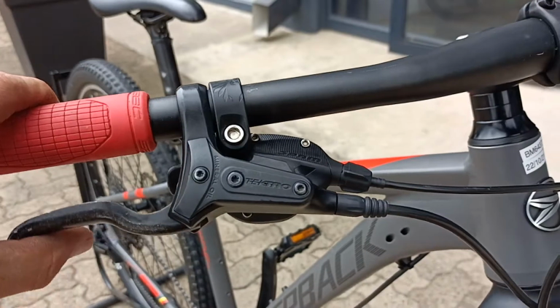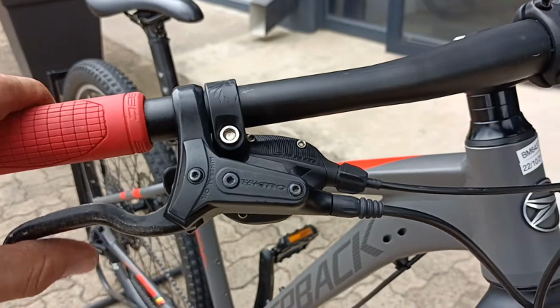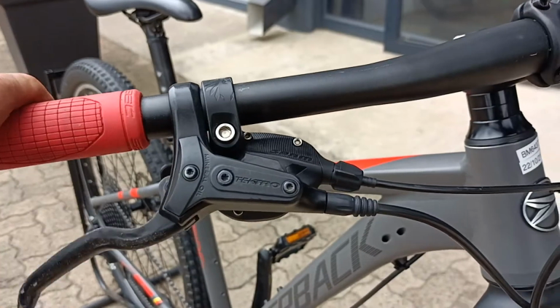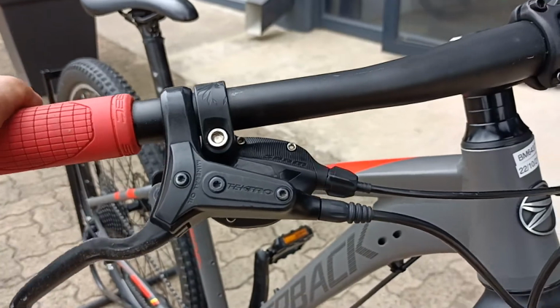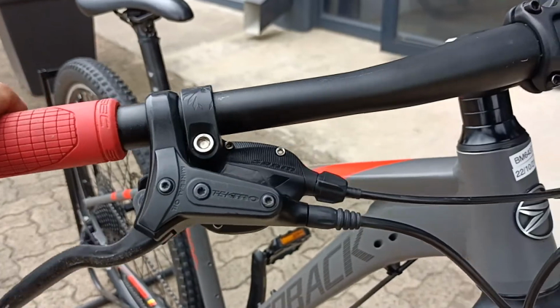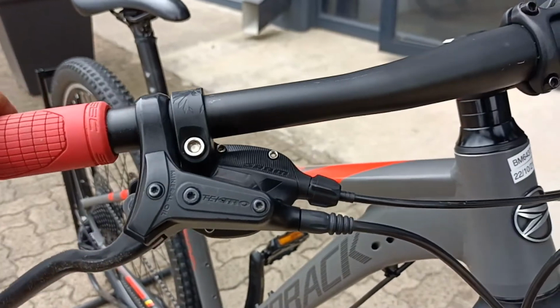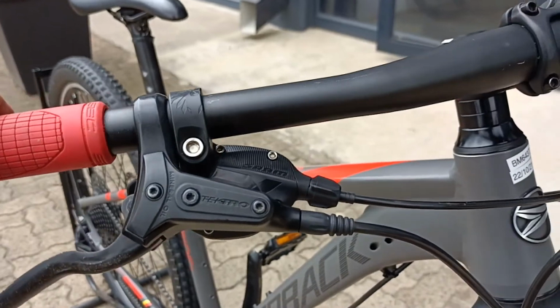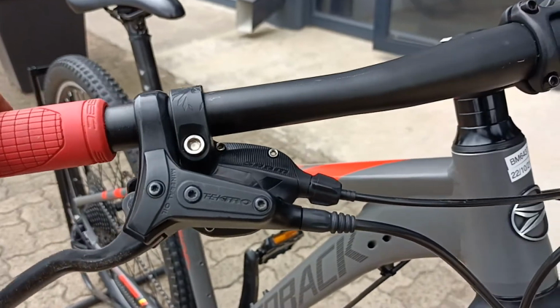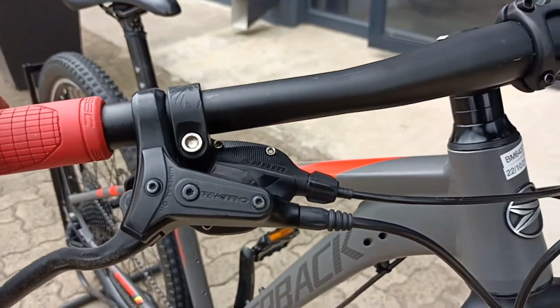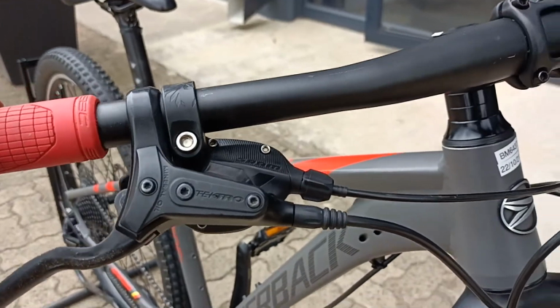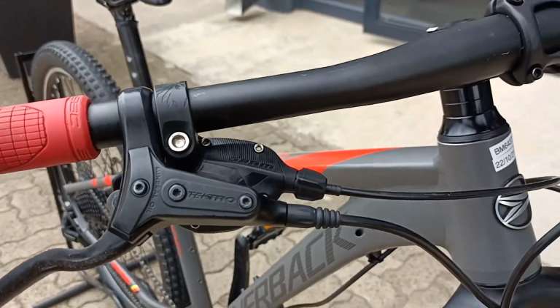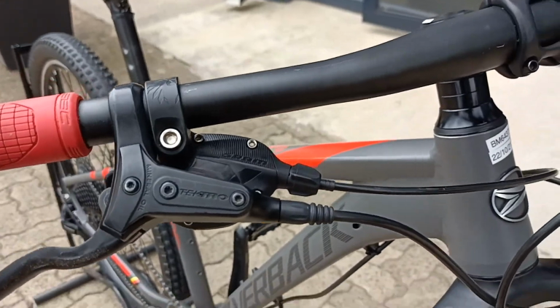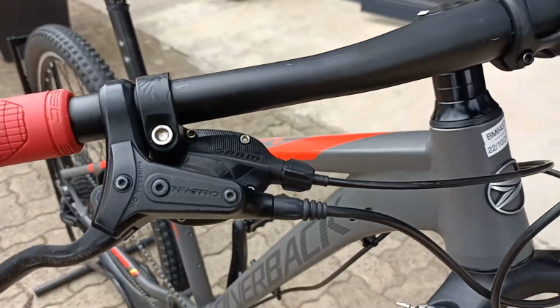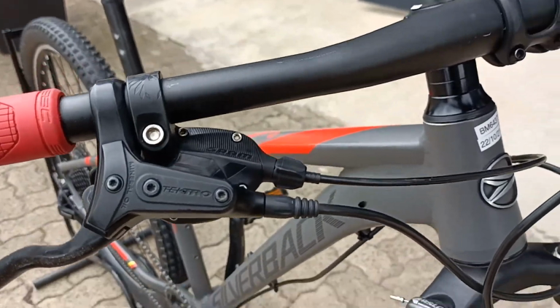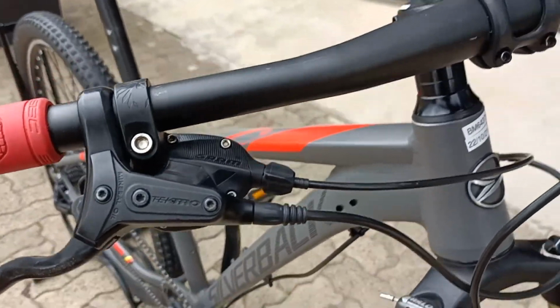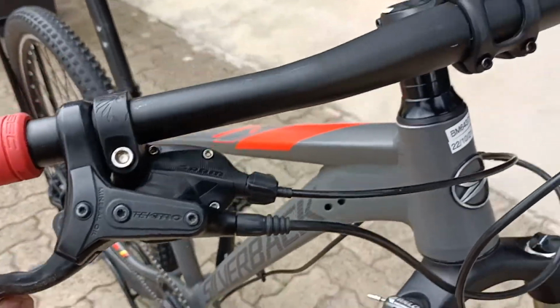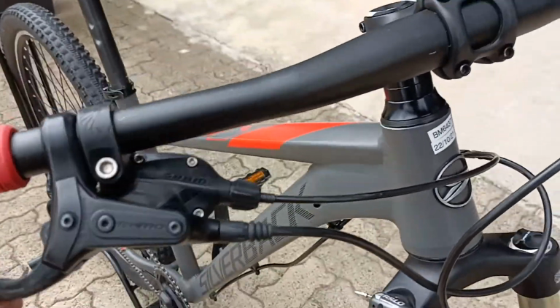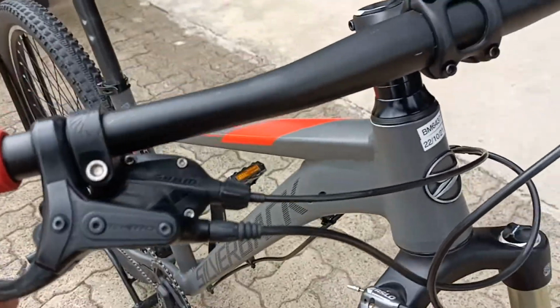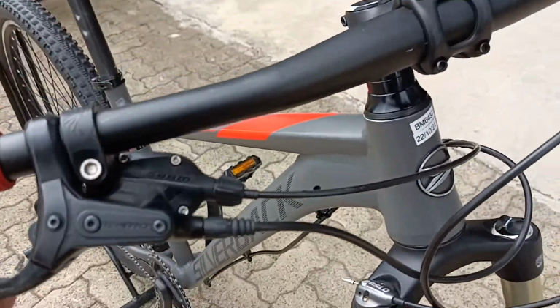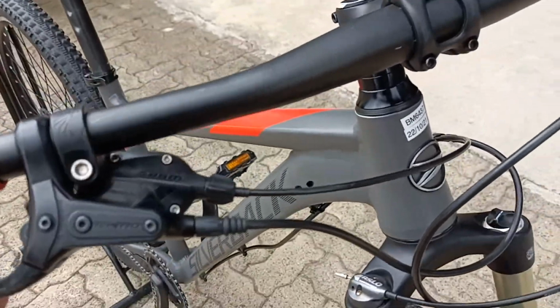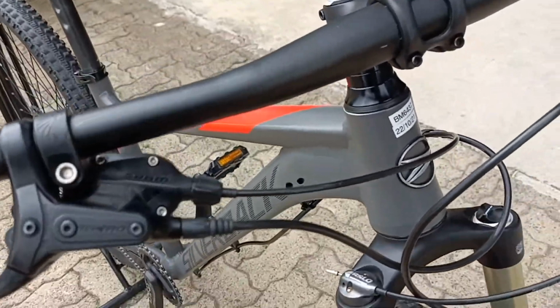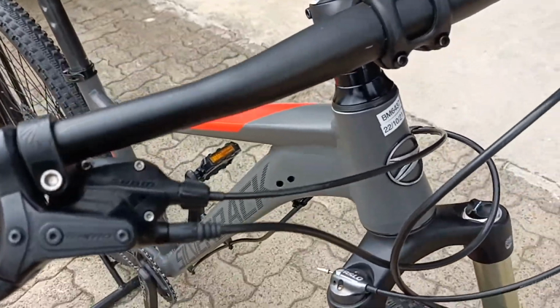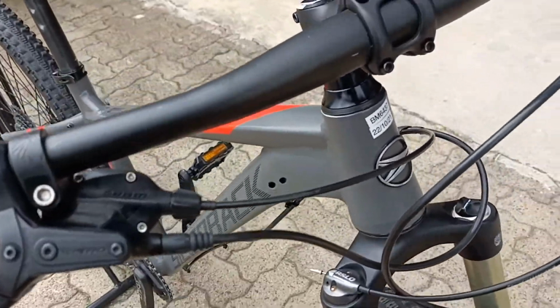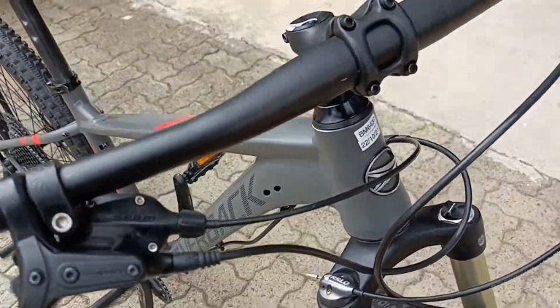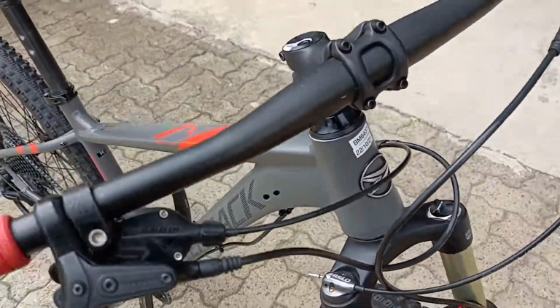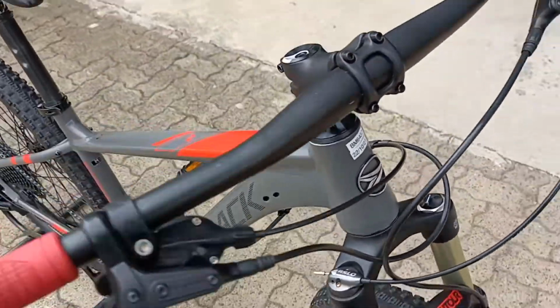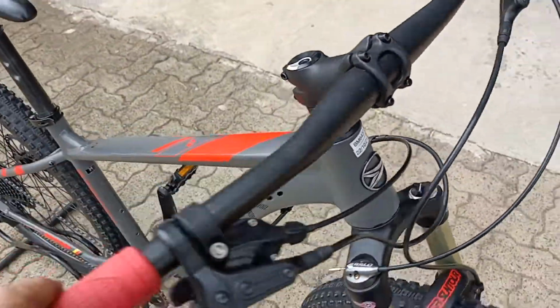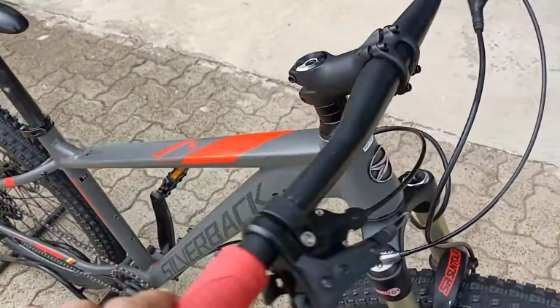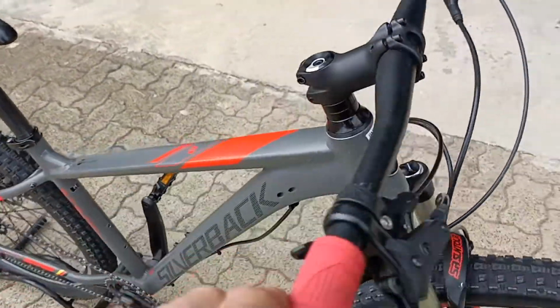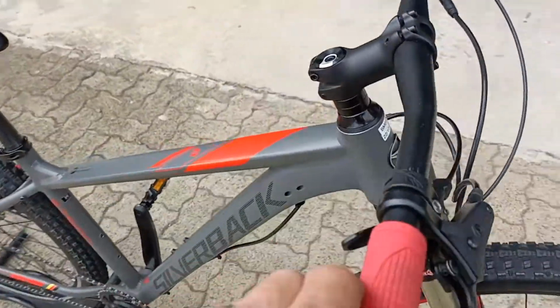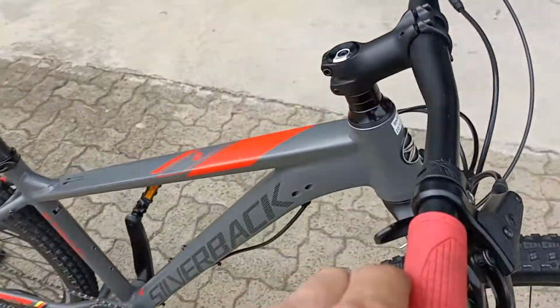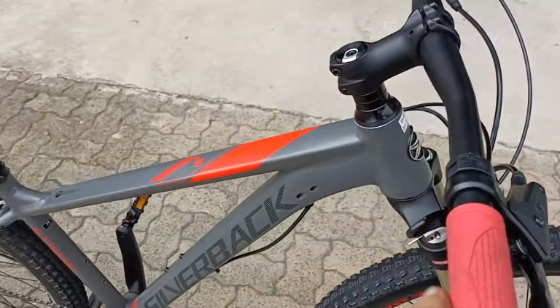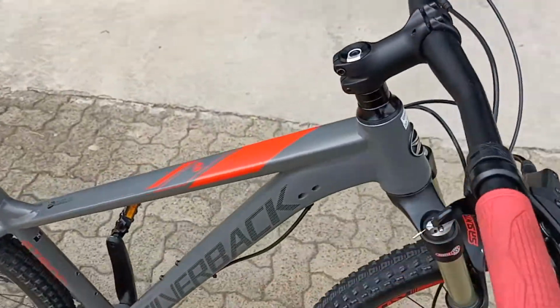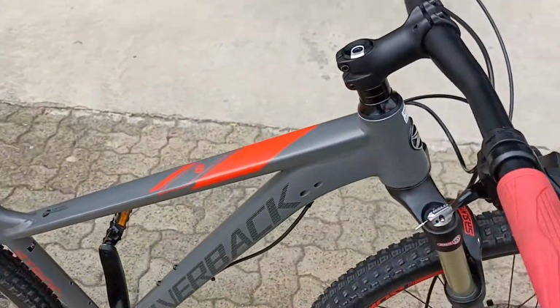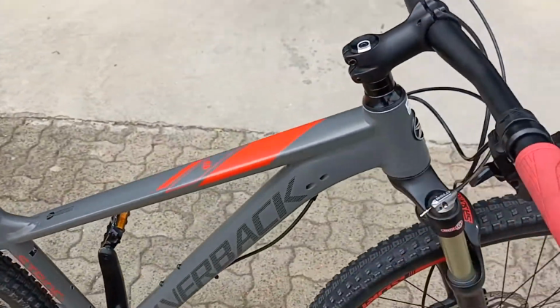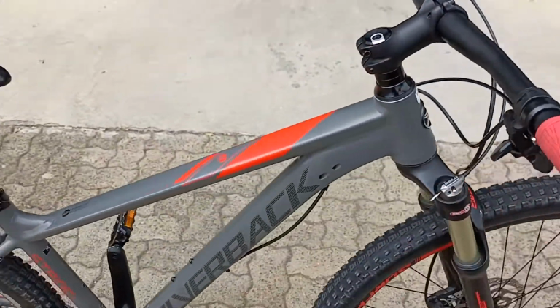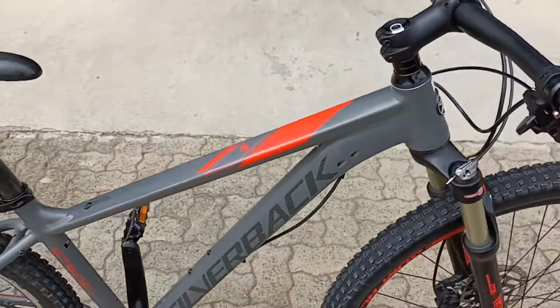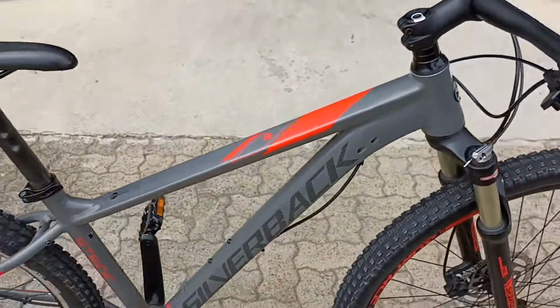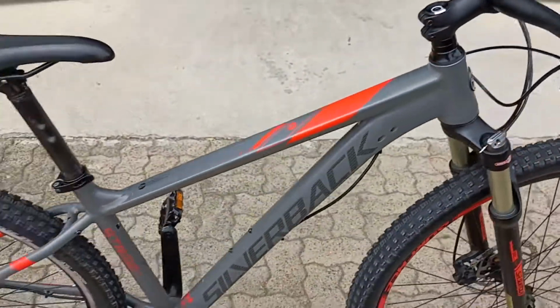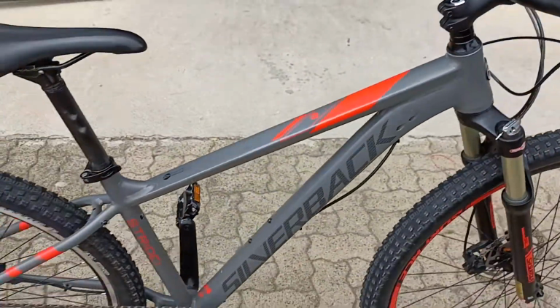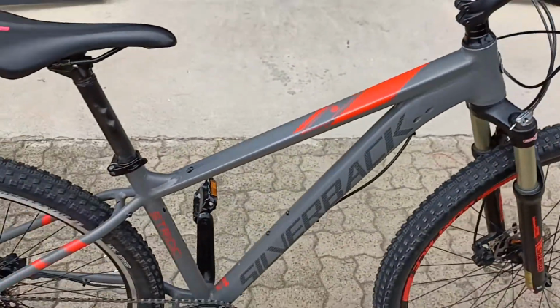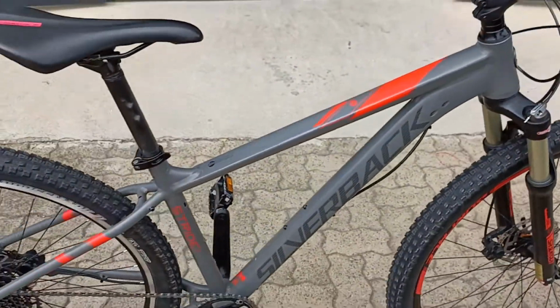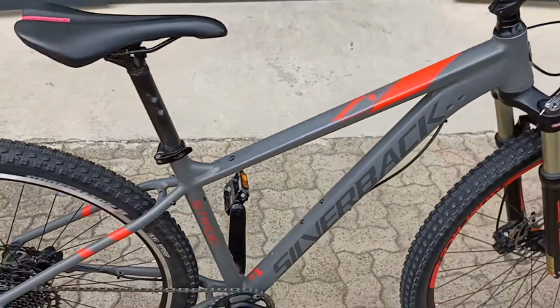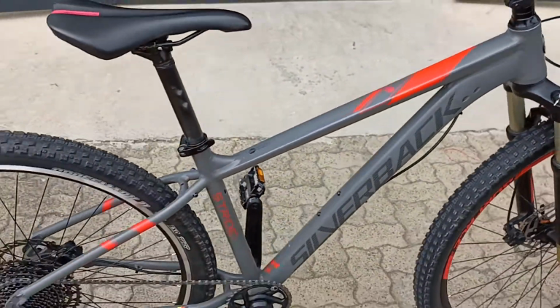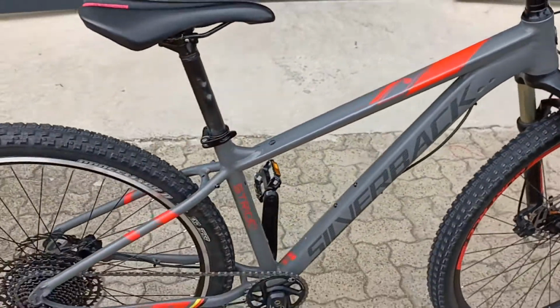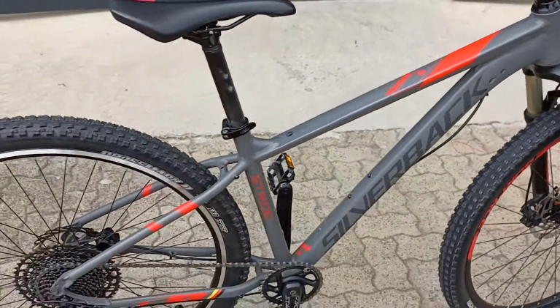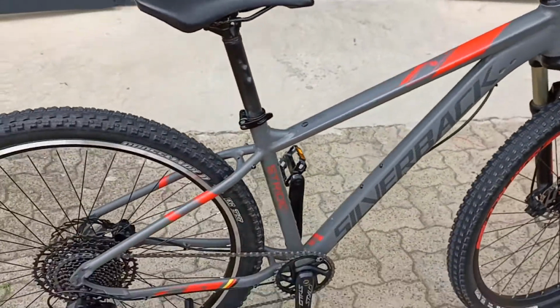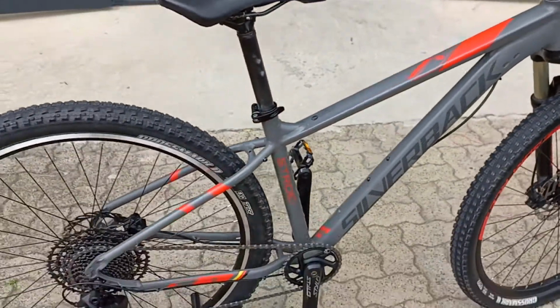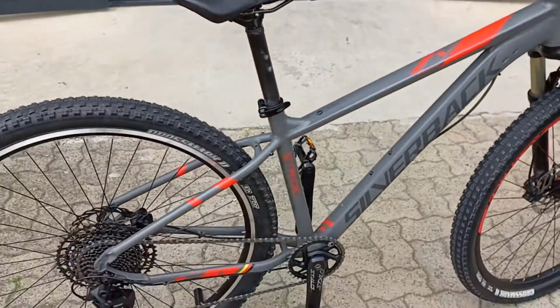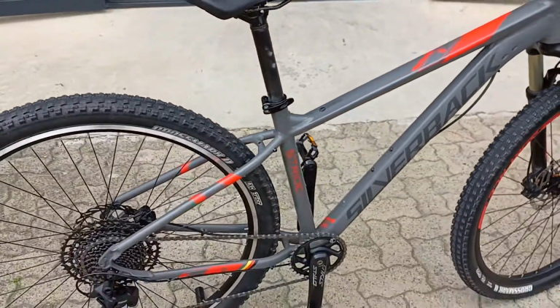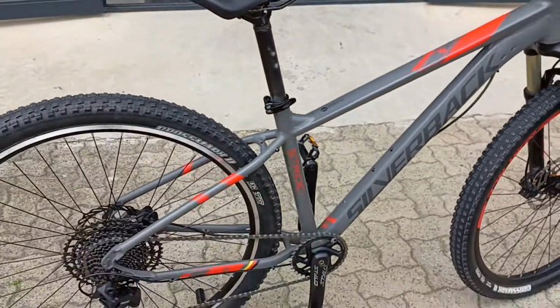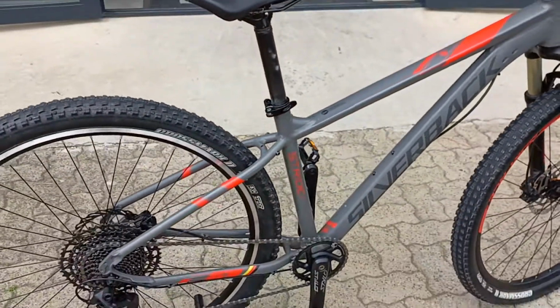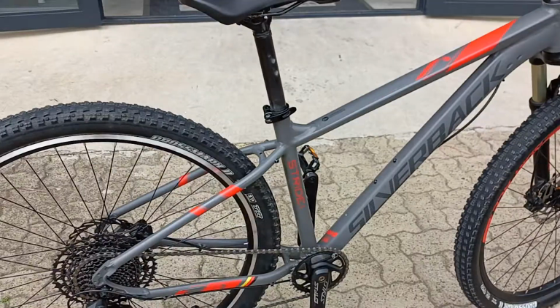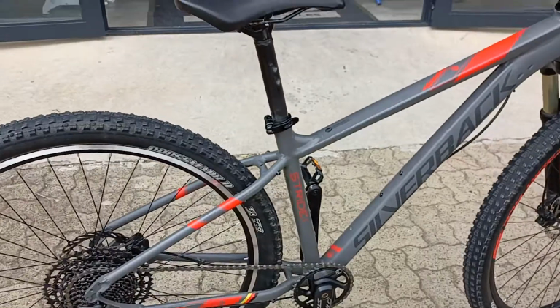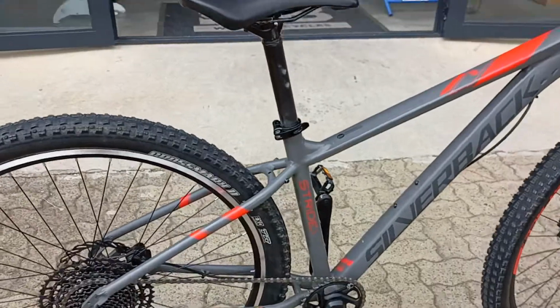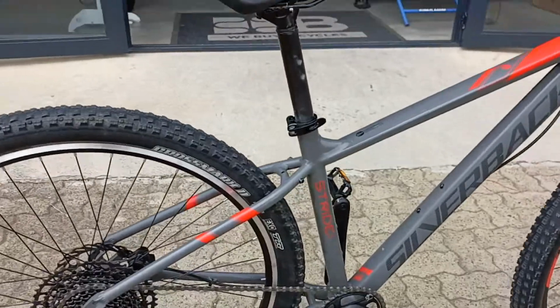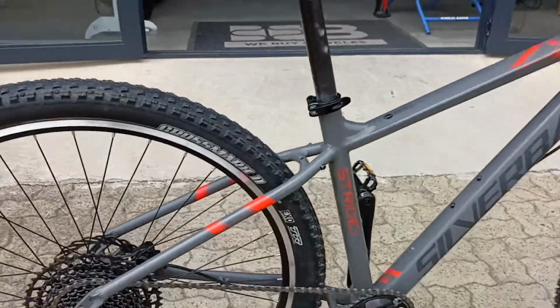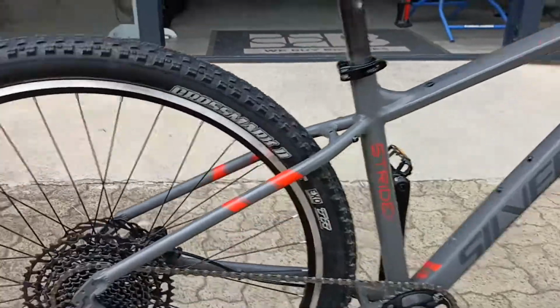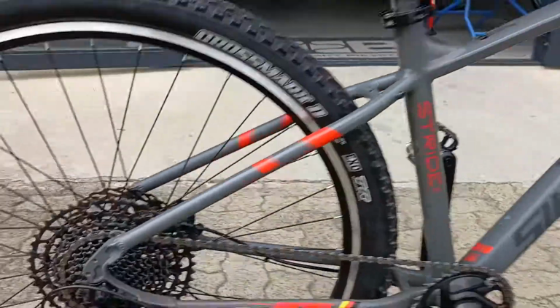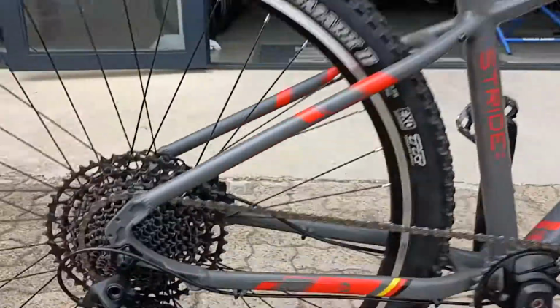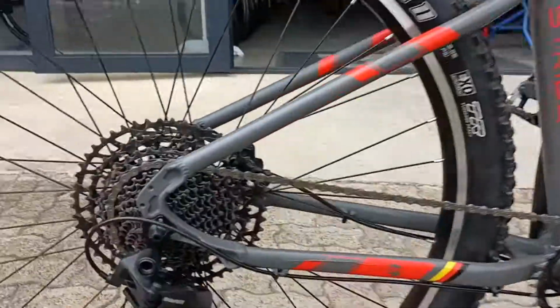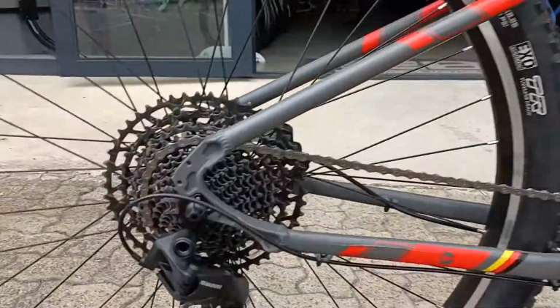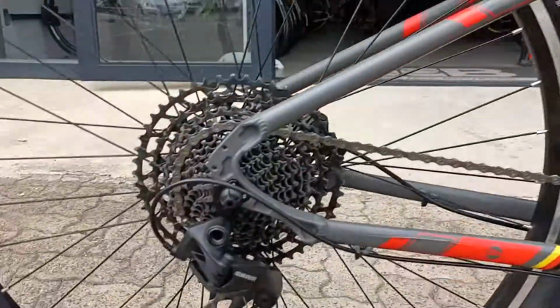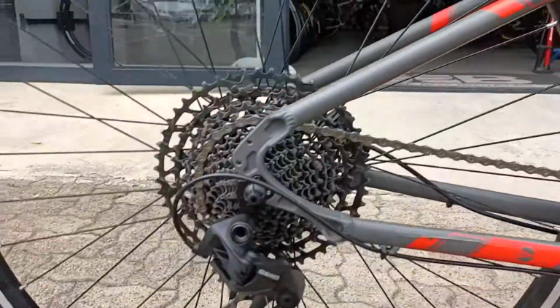Nice set of Tektro brakes, SX shifter headed neatly under the lot. Pretty much good to go.